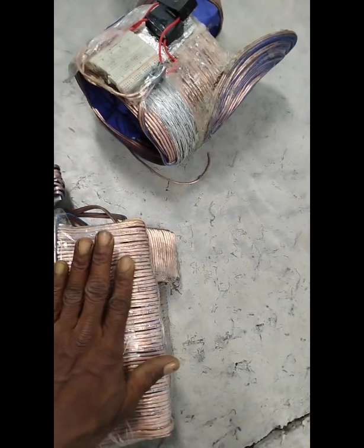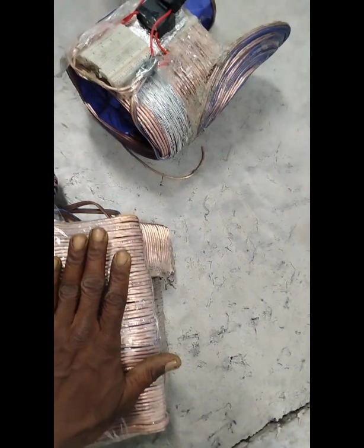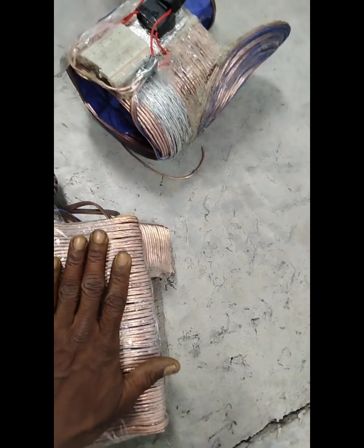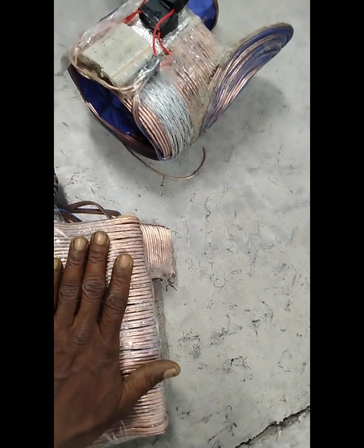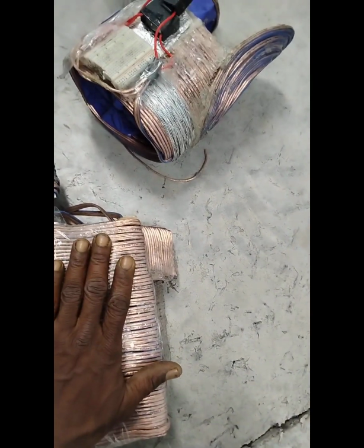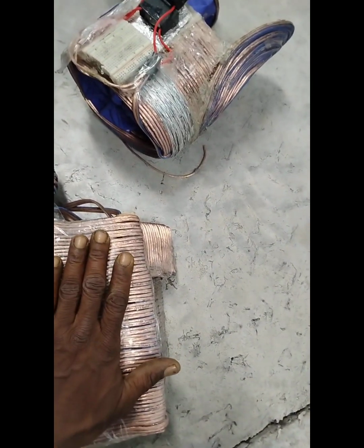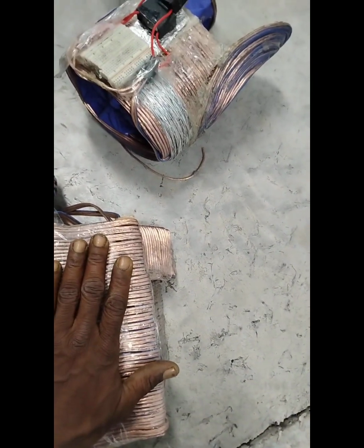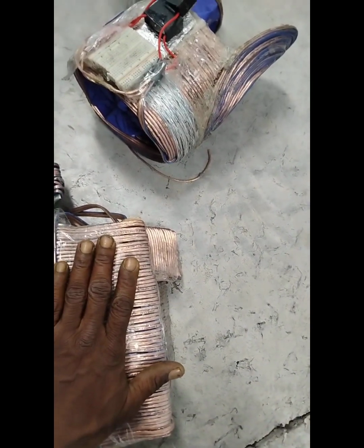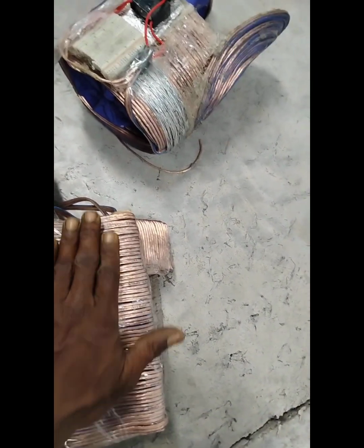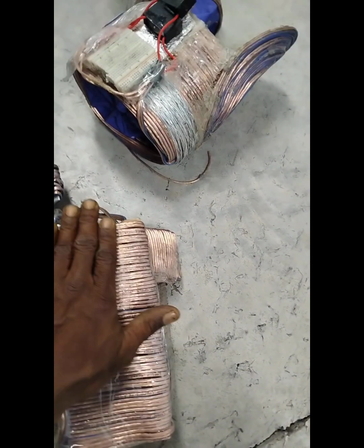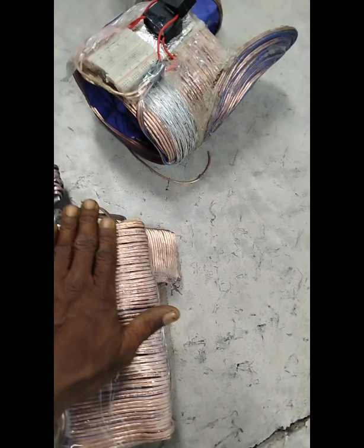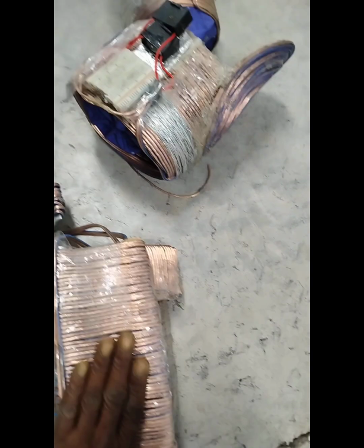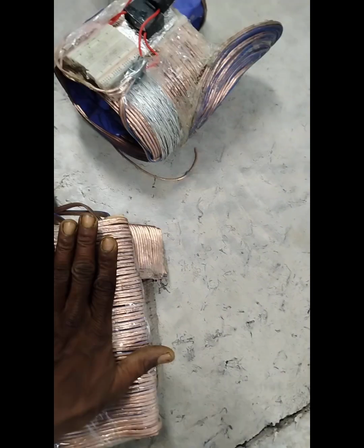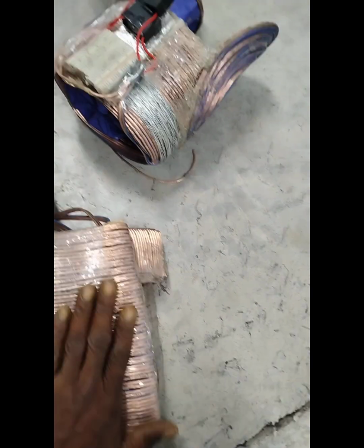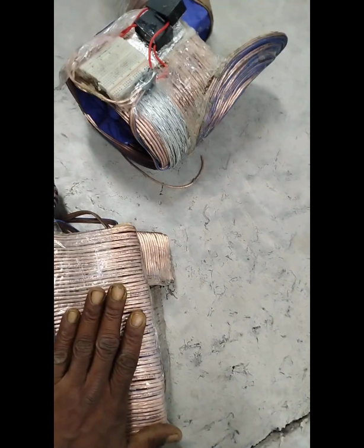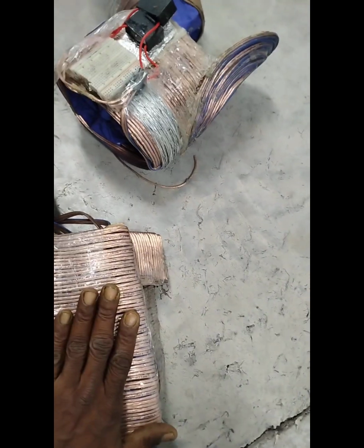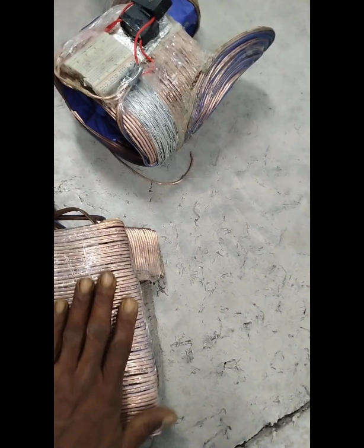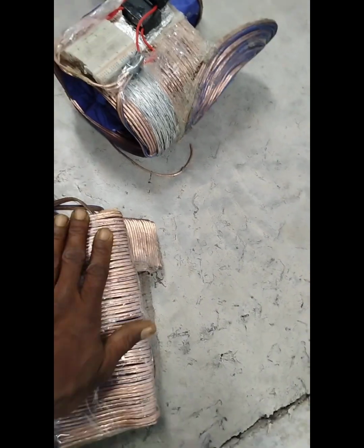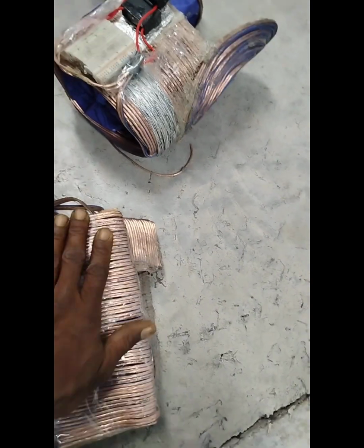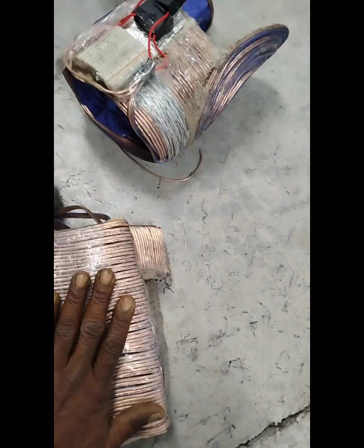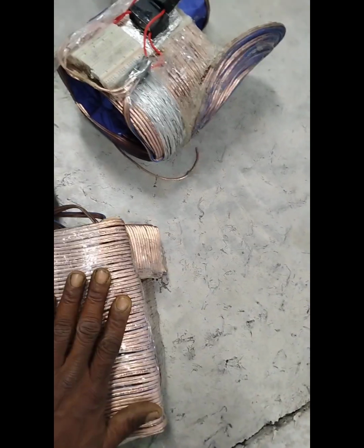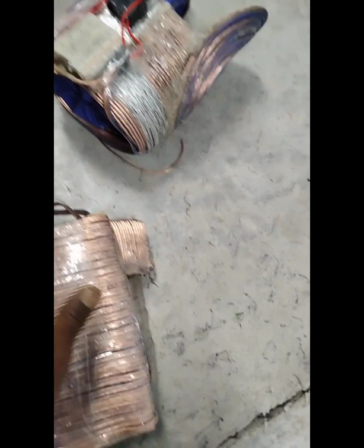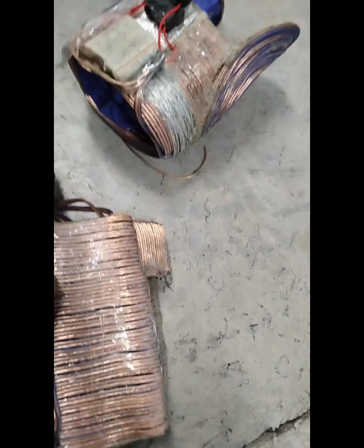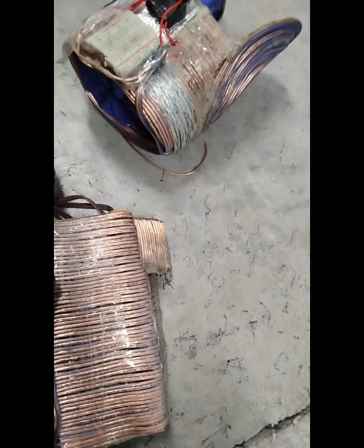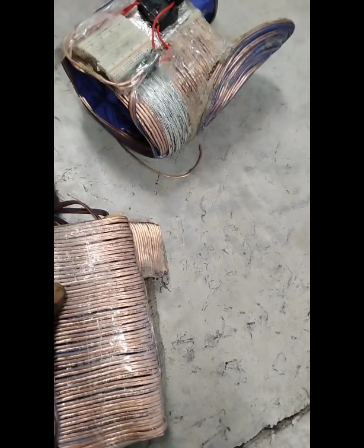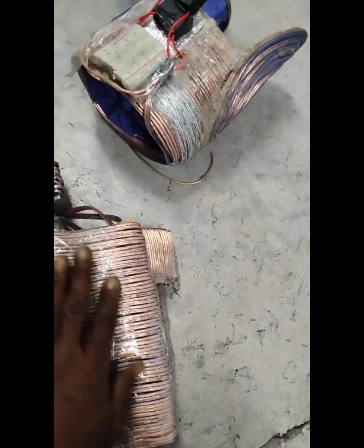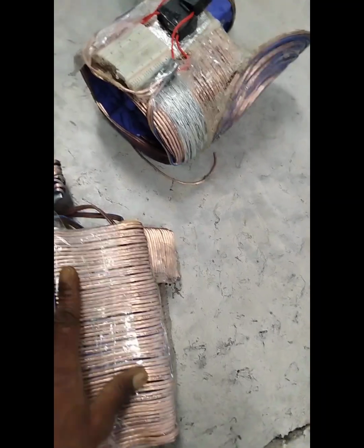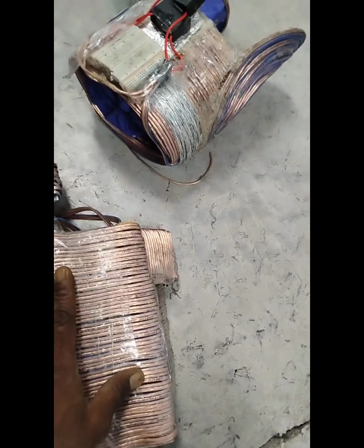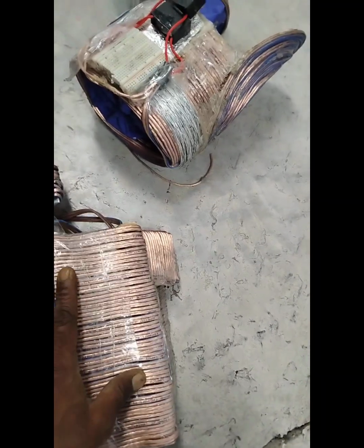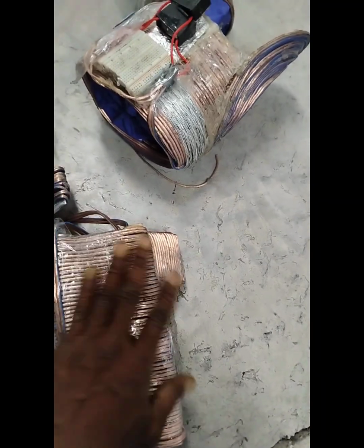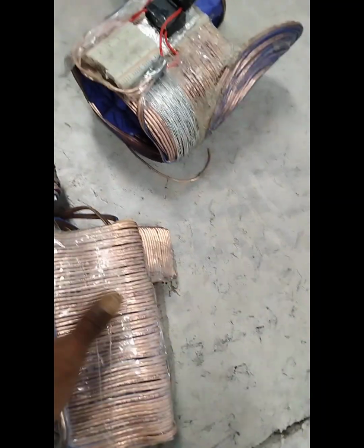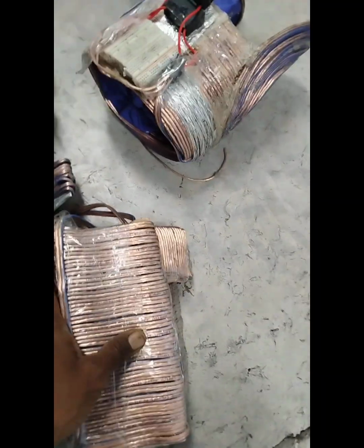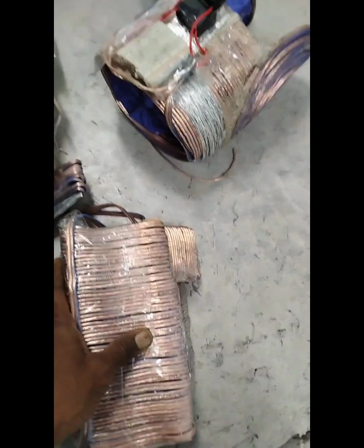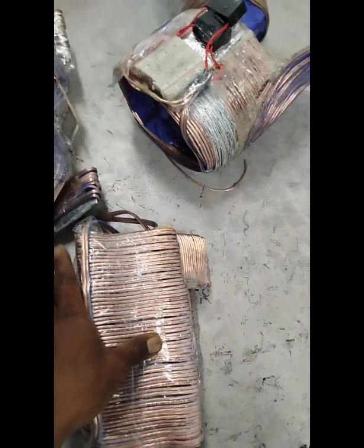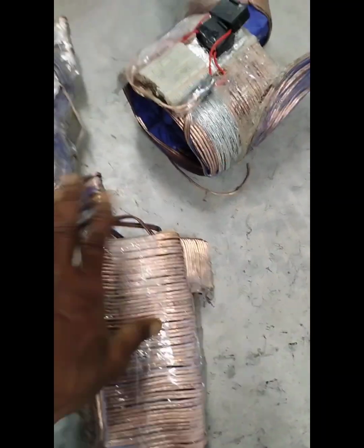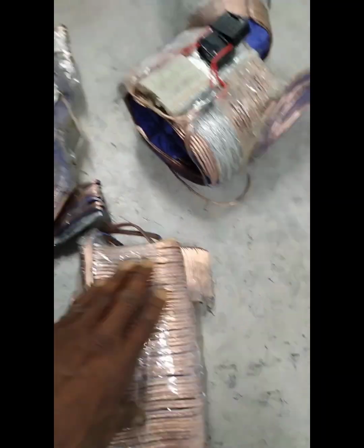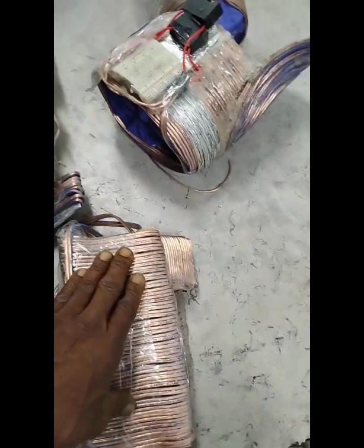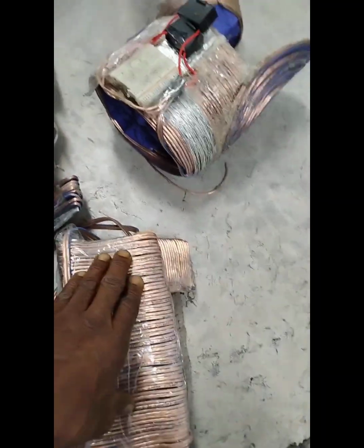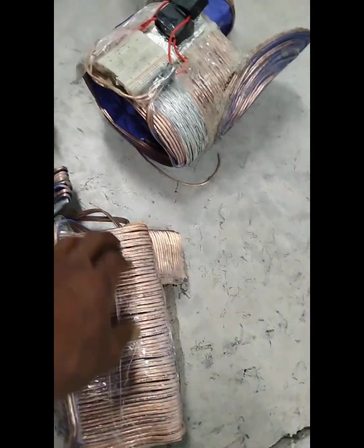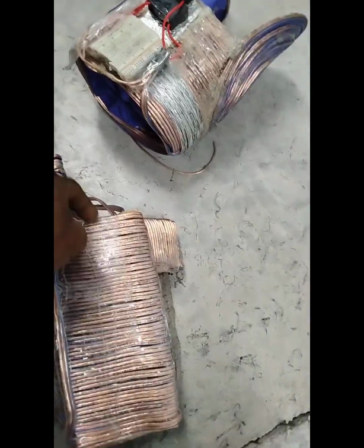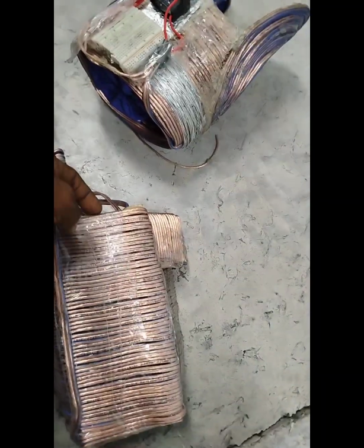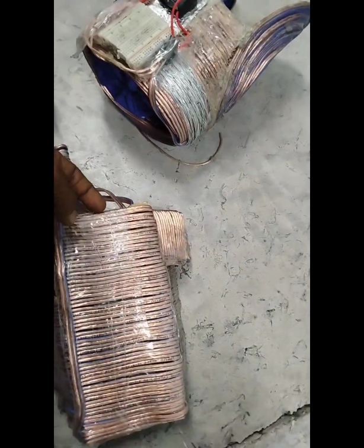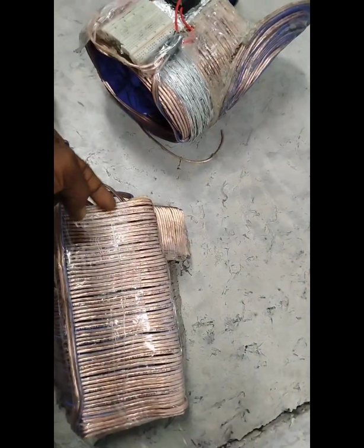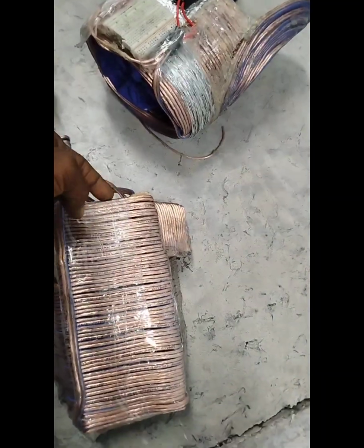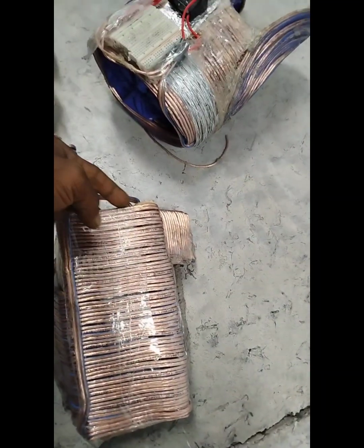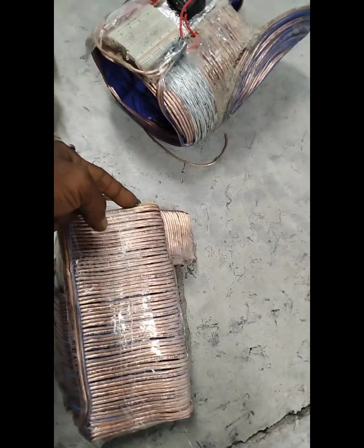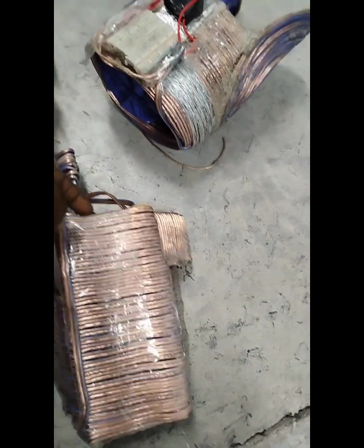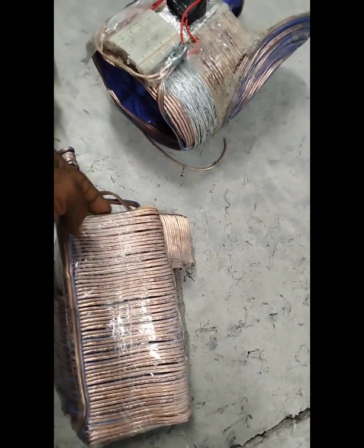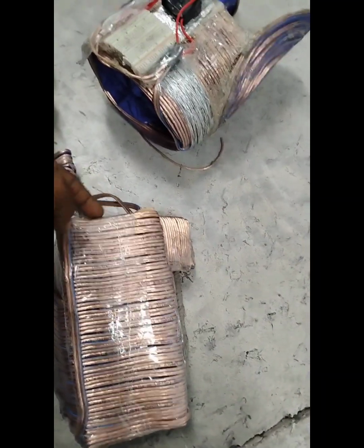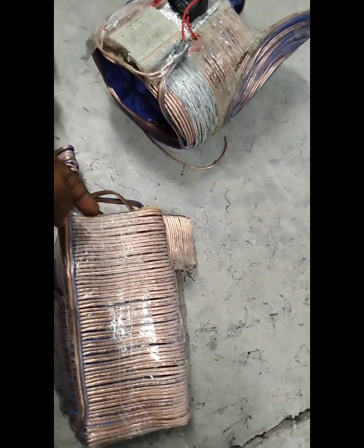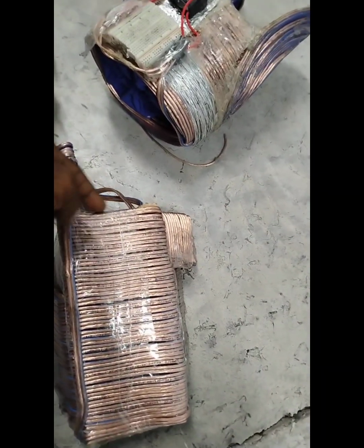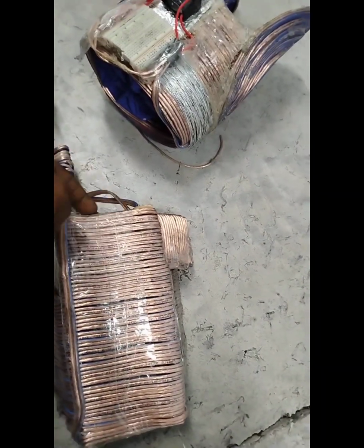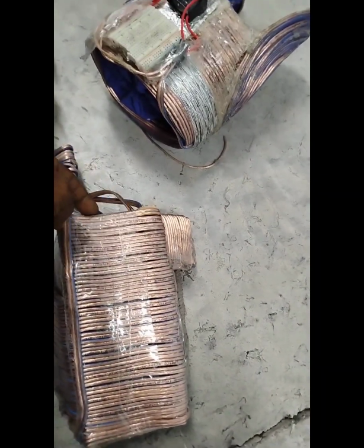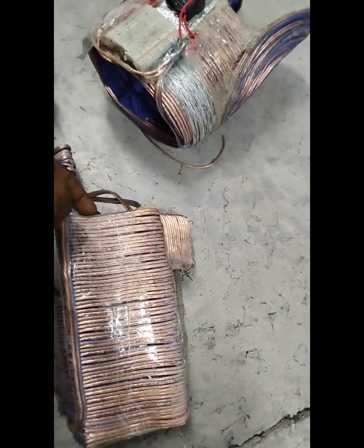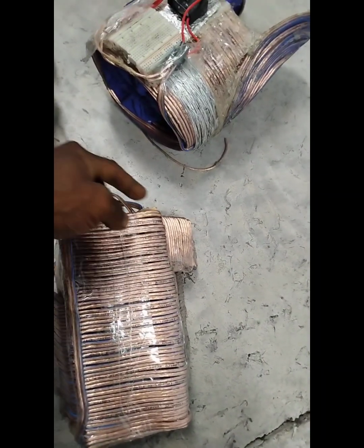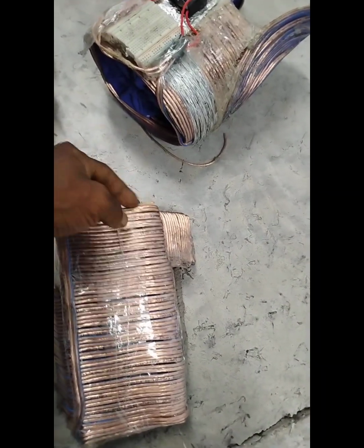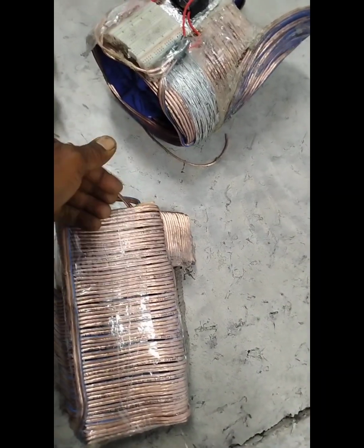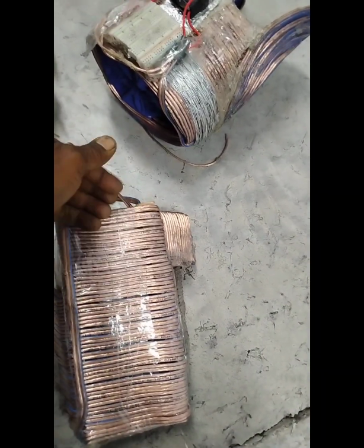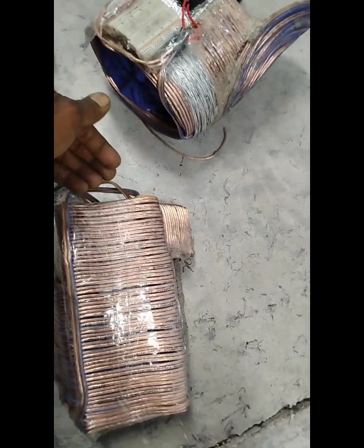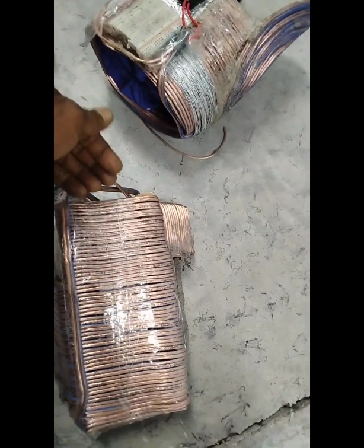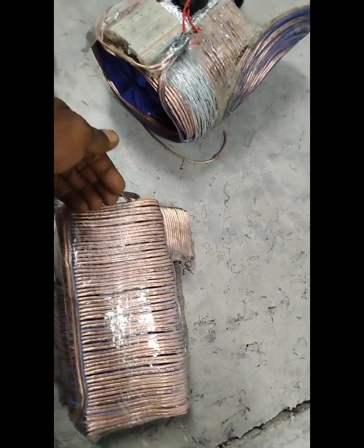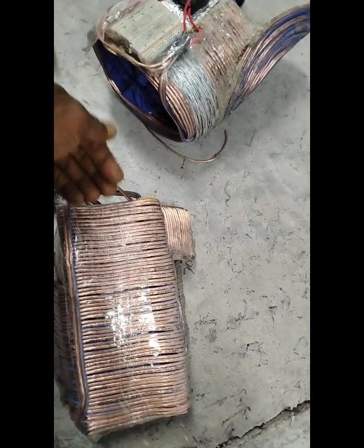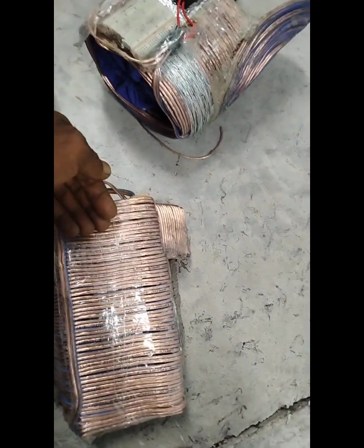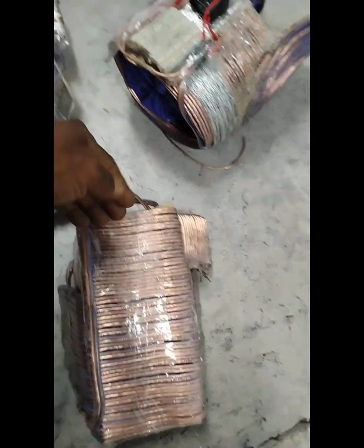I'm just waiting right now to harden the top with rubber, and around it with rubber so I can allow flexibility so I can open up the air gap with a piece of scissors and a knife and then slide.